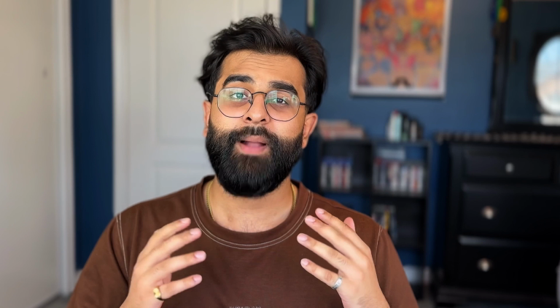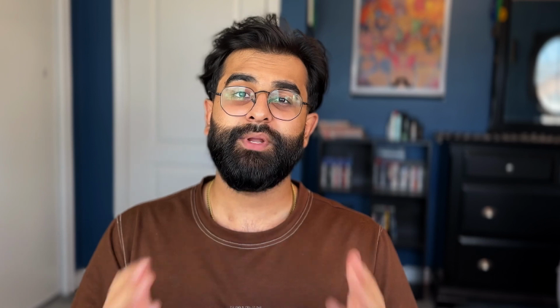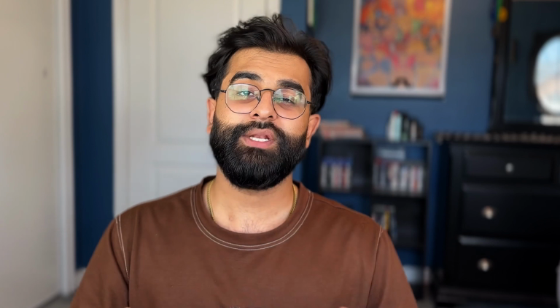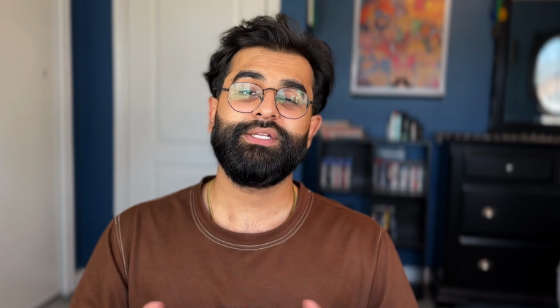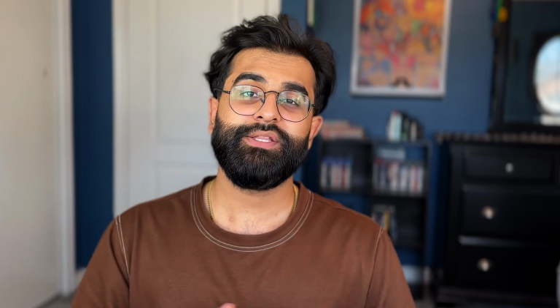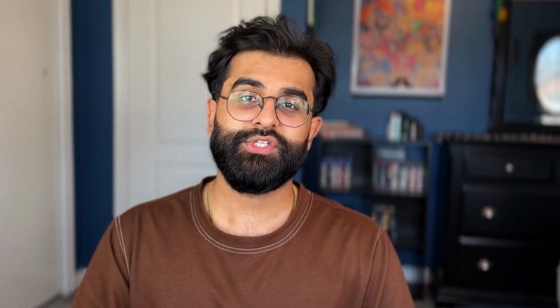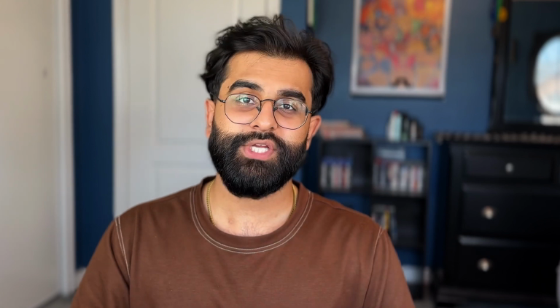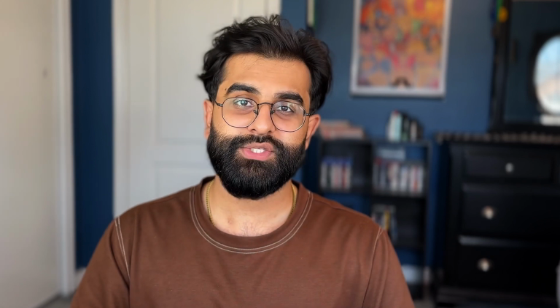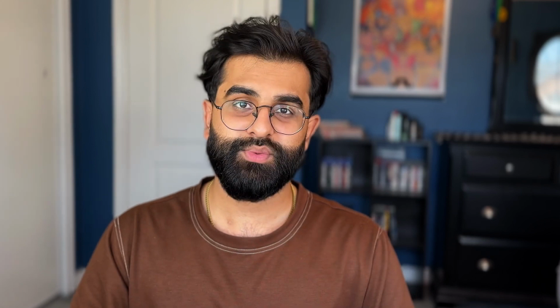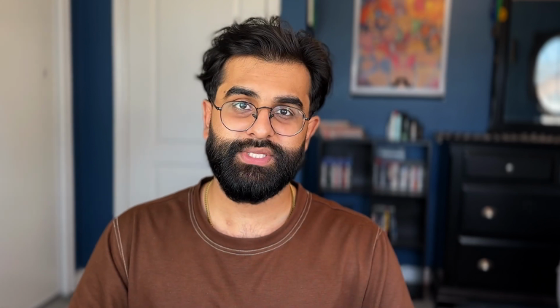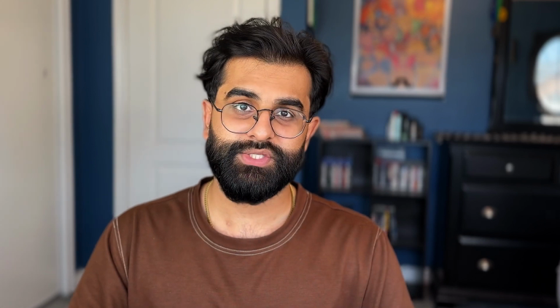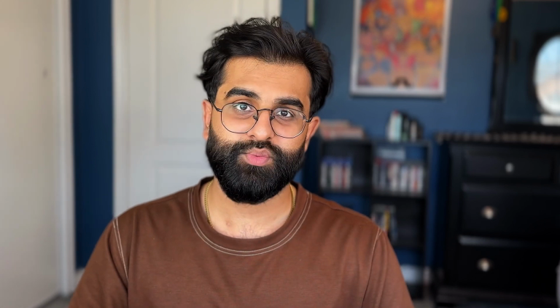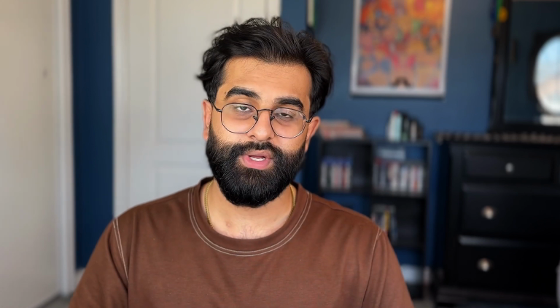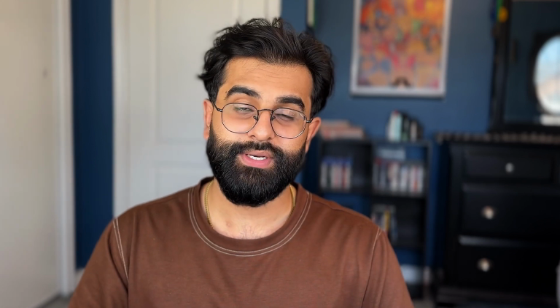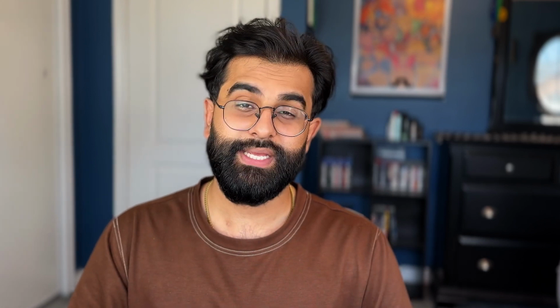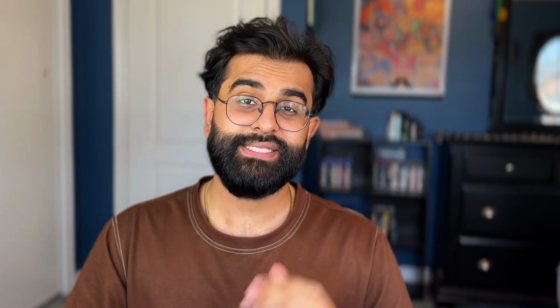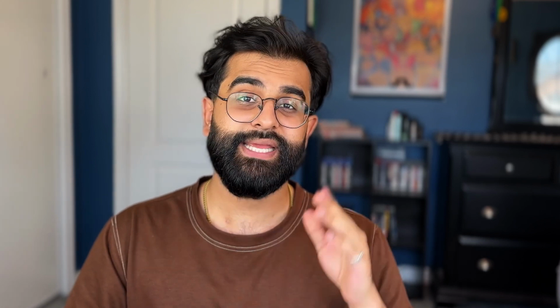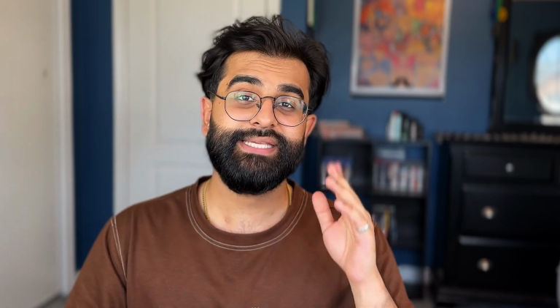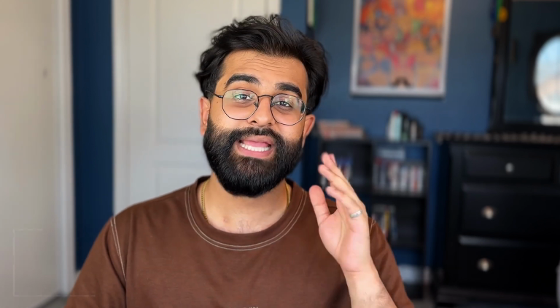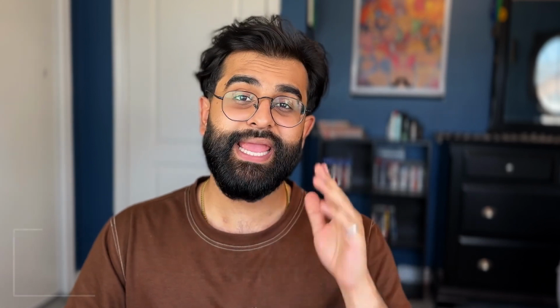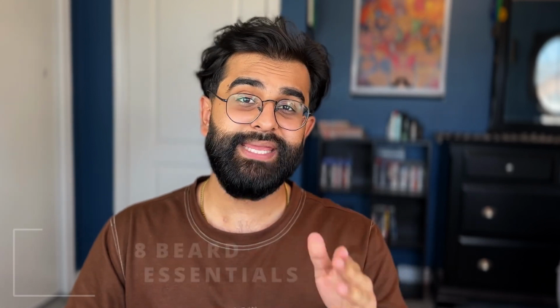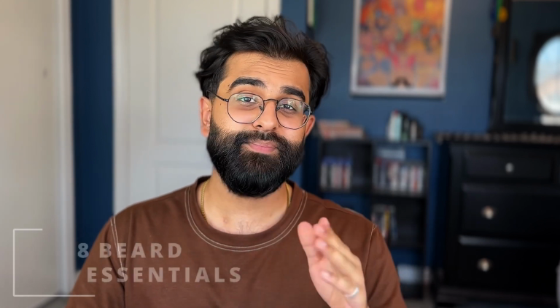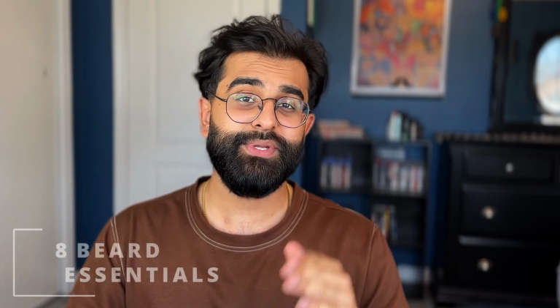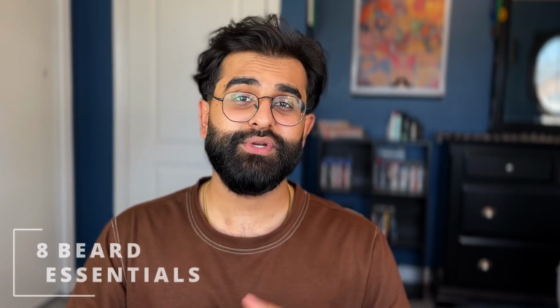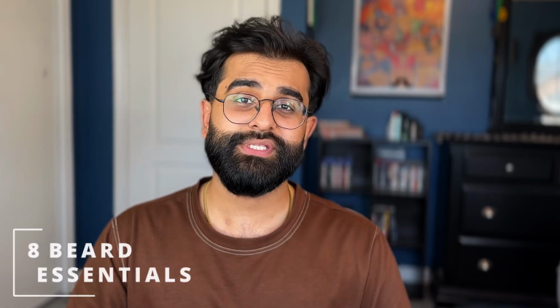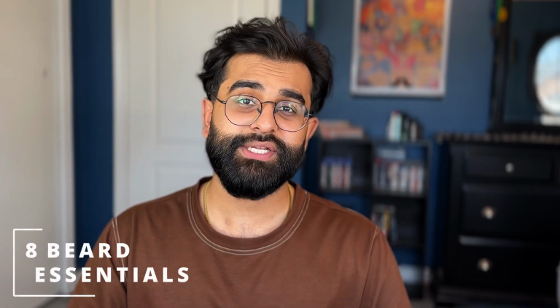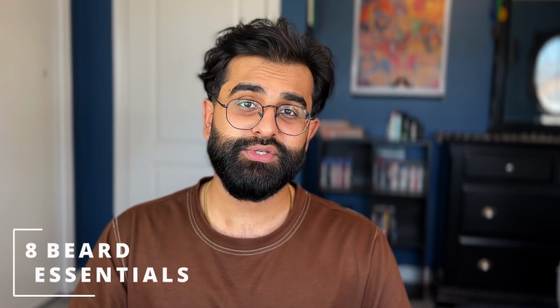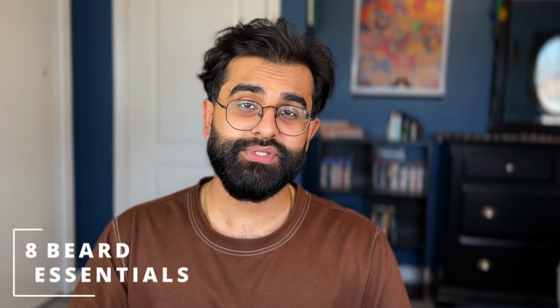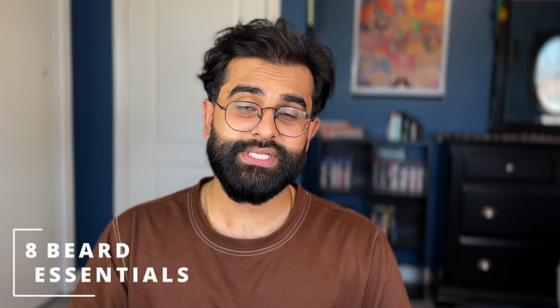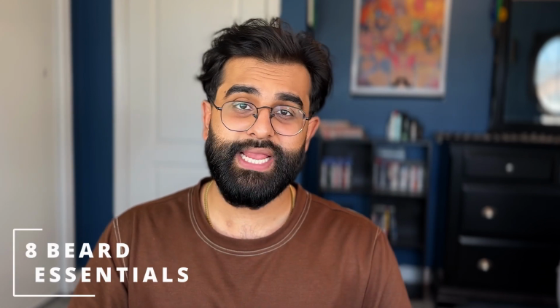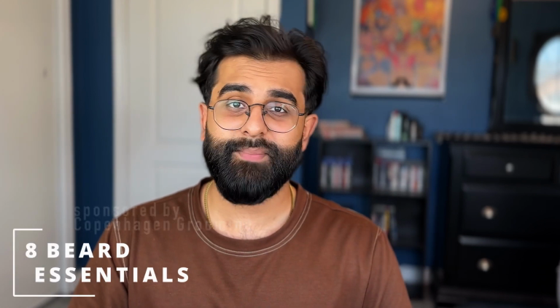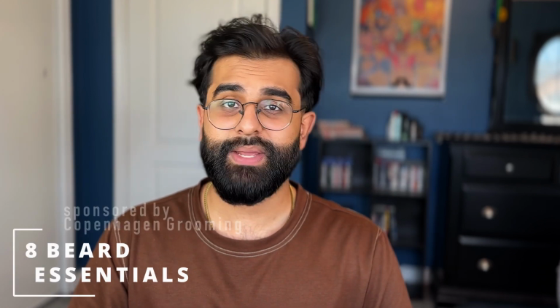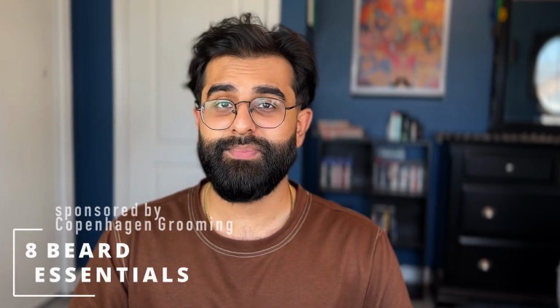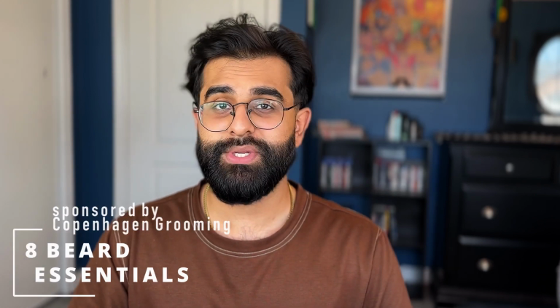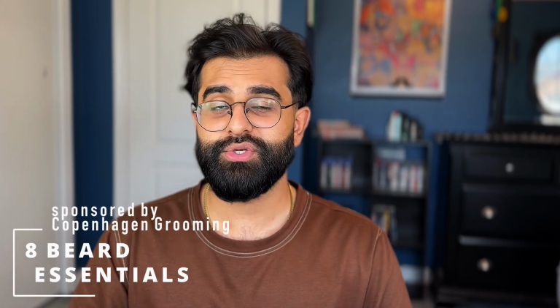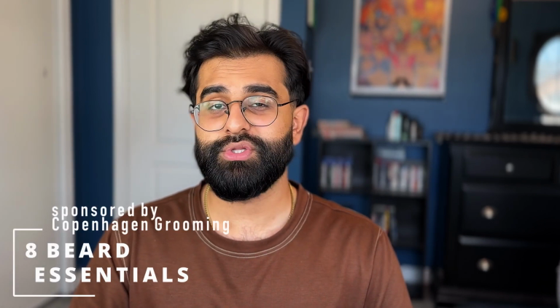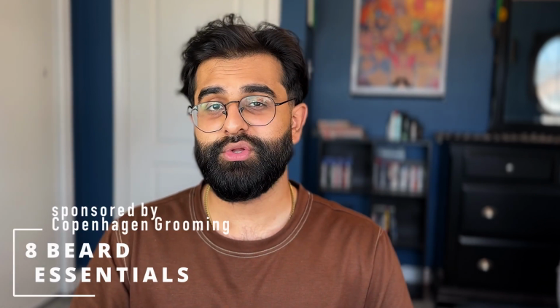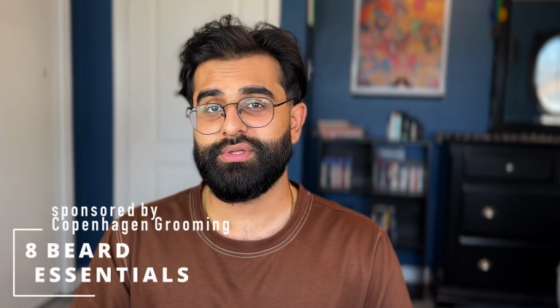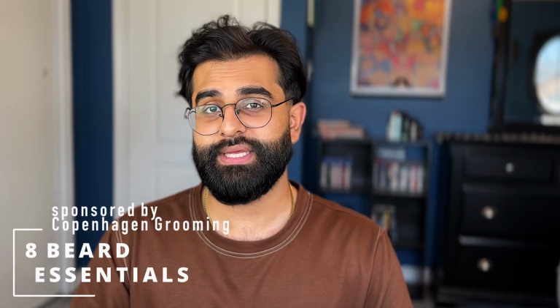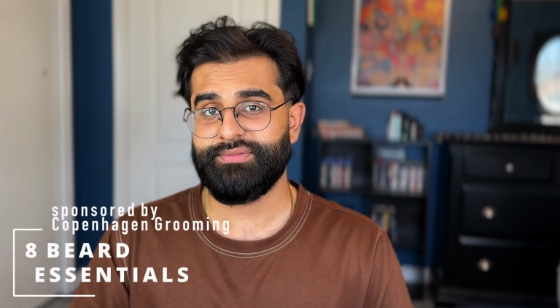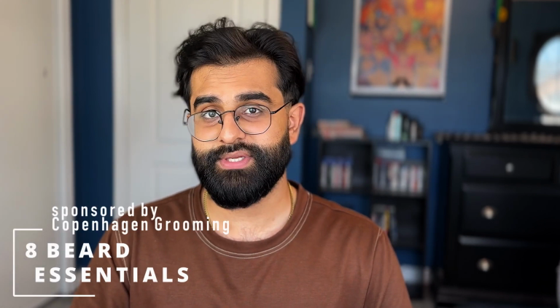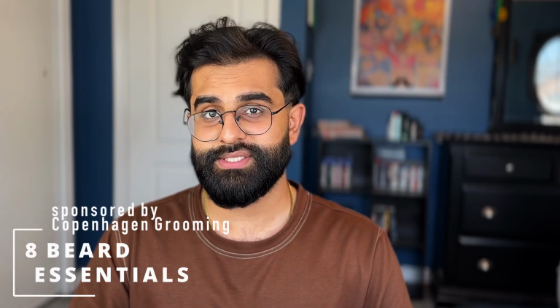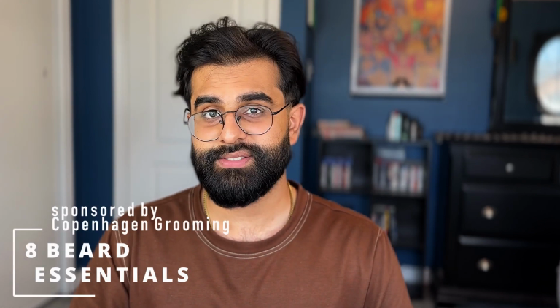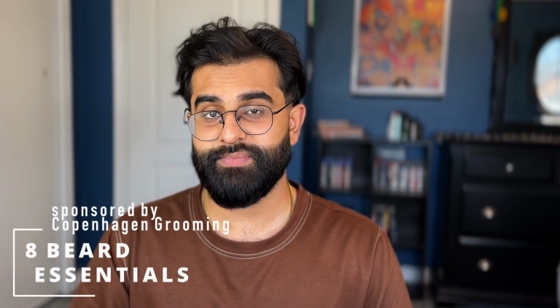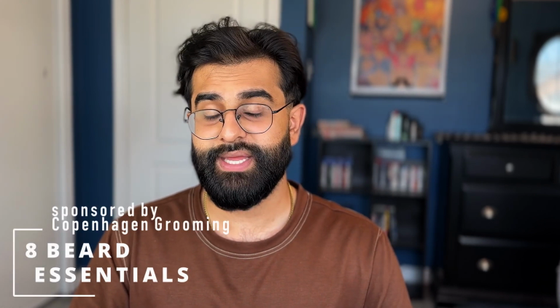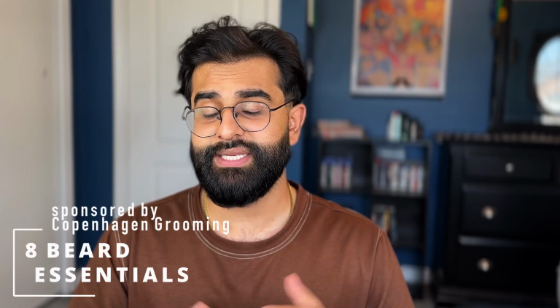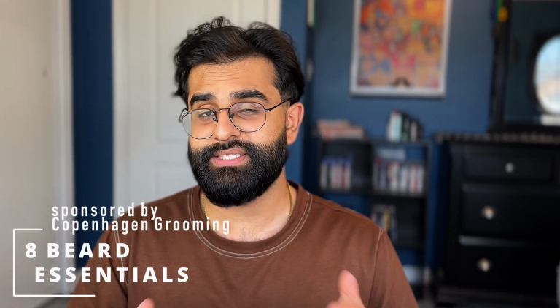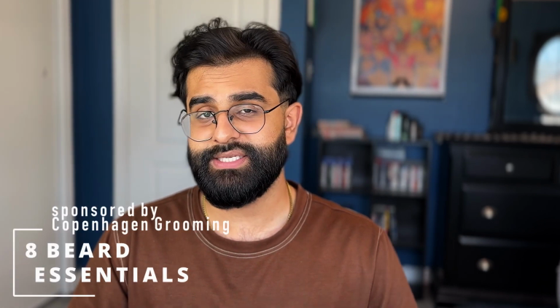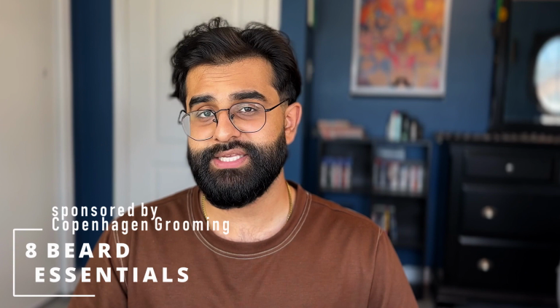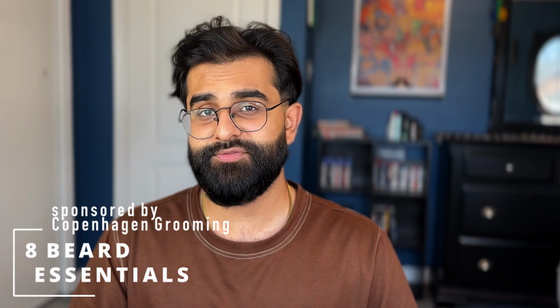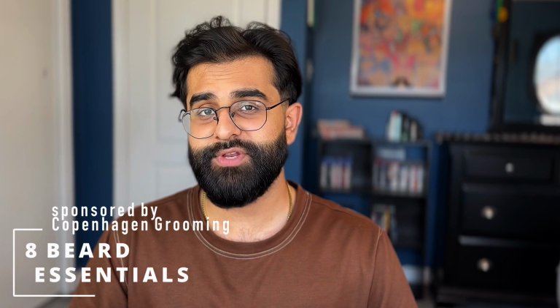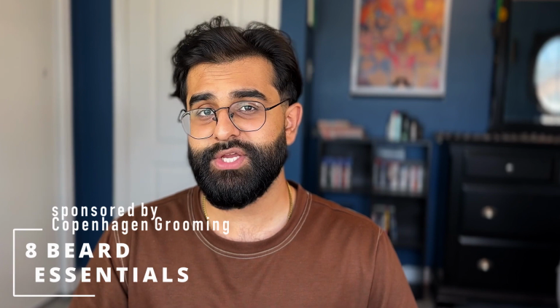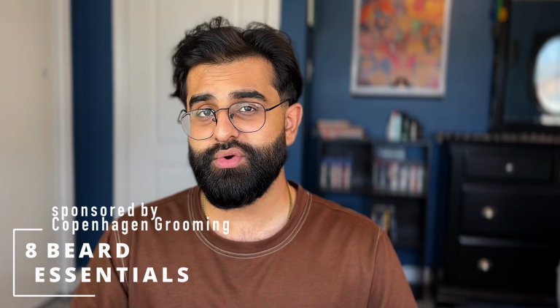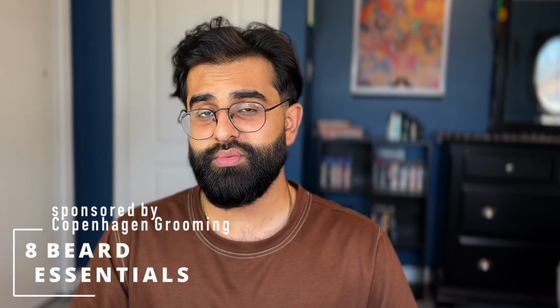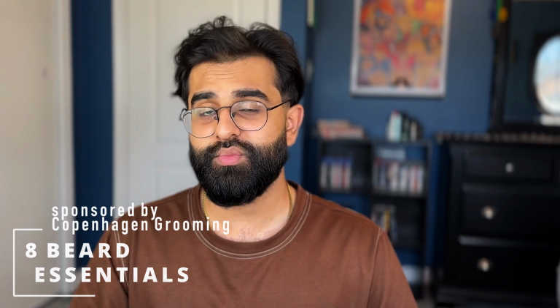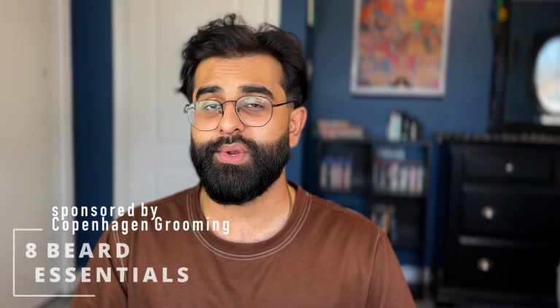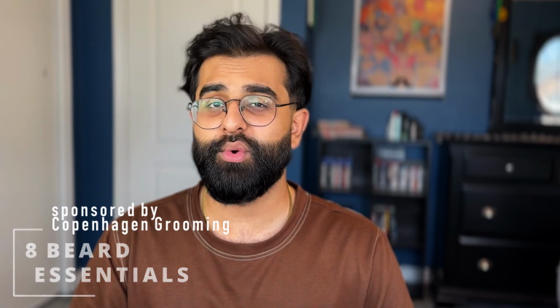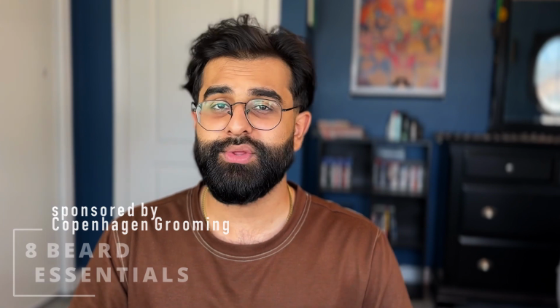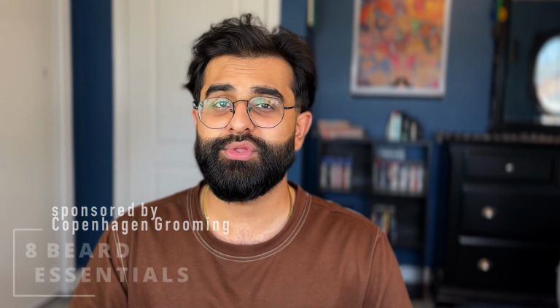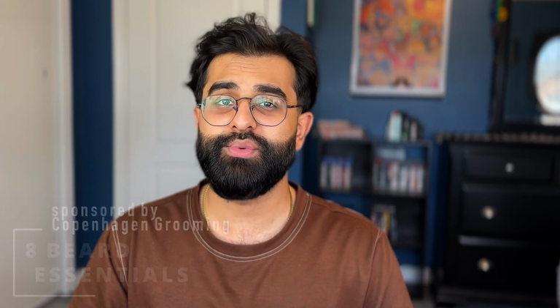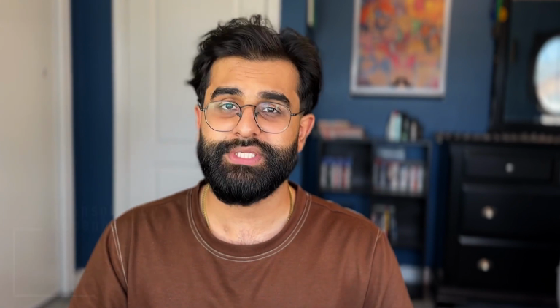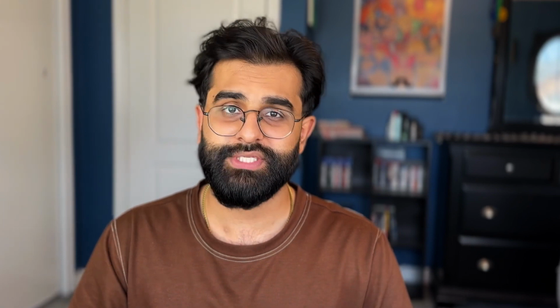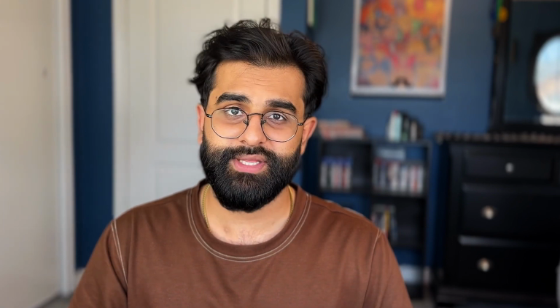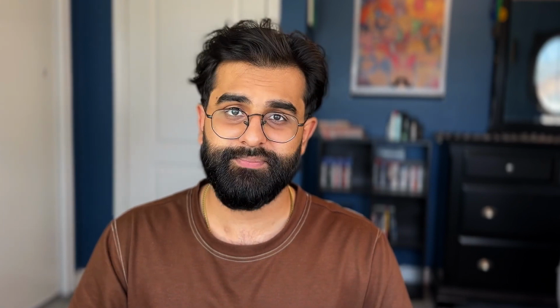I'm cutting to the chase with this one. It takes eight beard essentials to get my beard to look like this, and in today's video we're going through each of them.